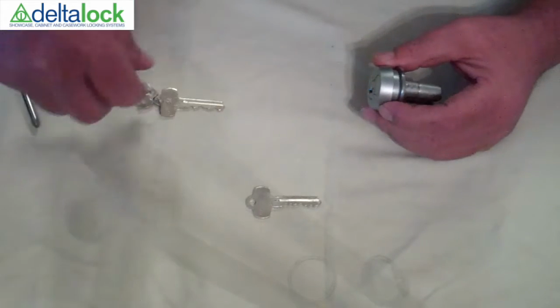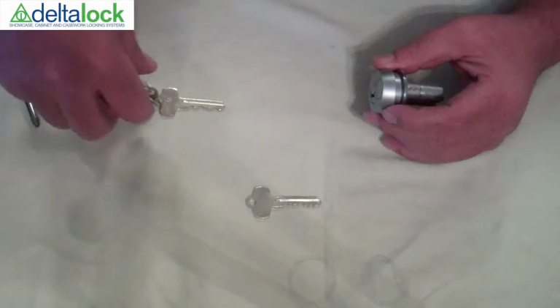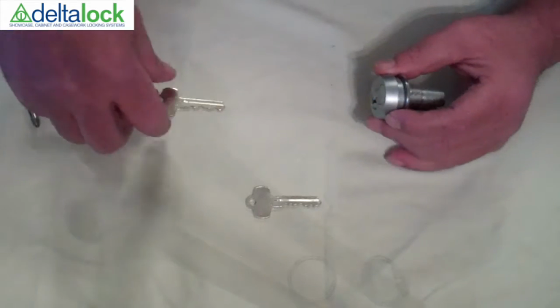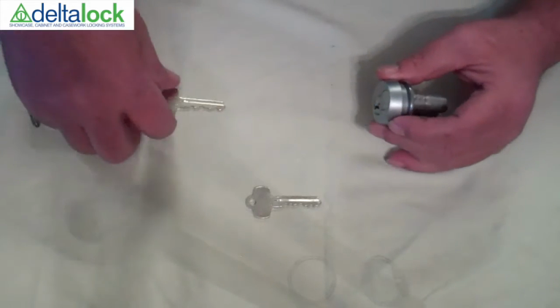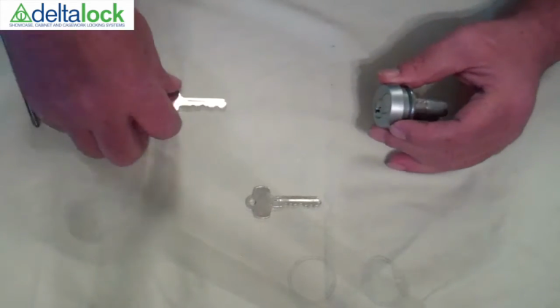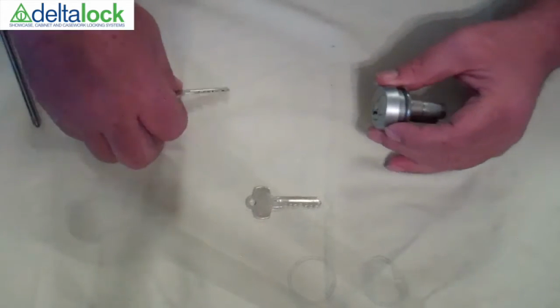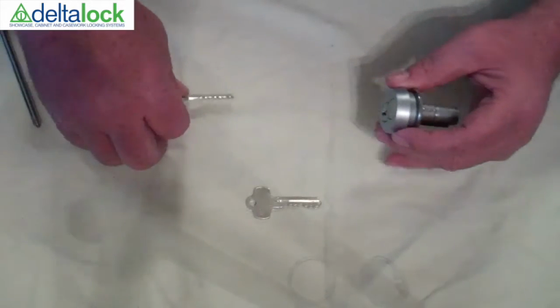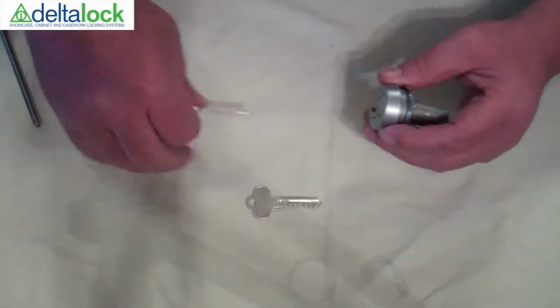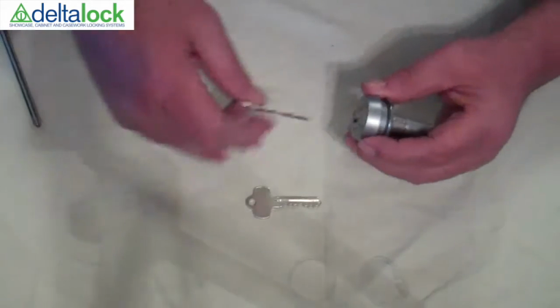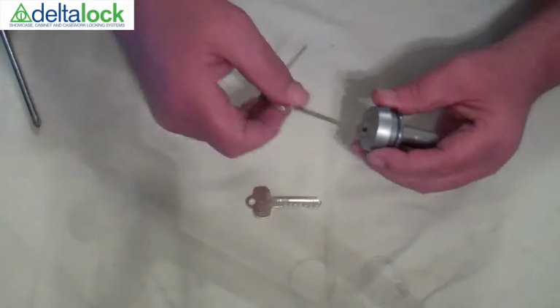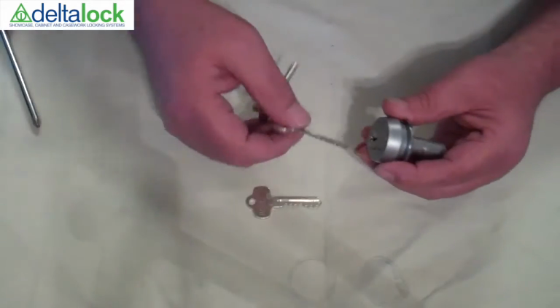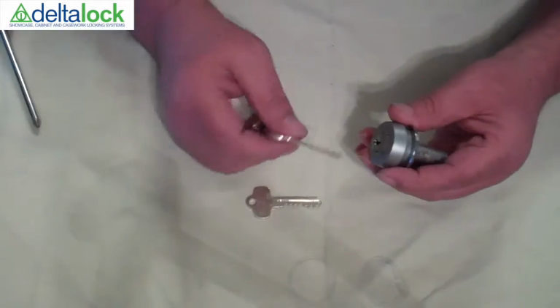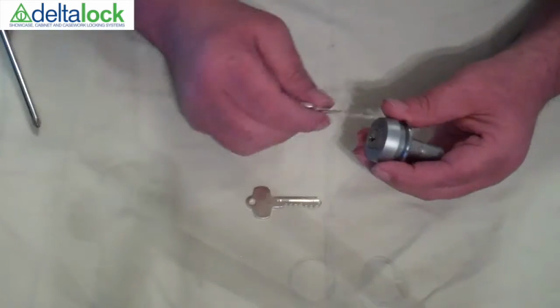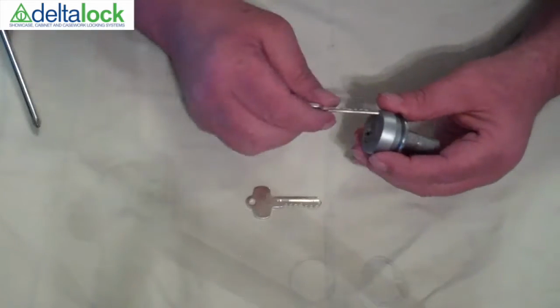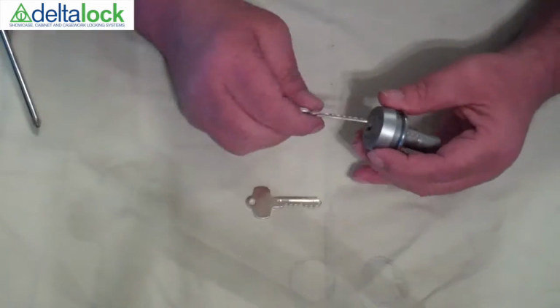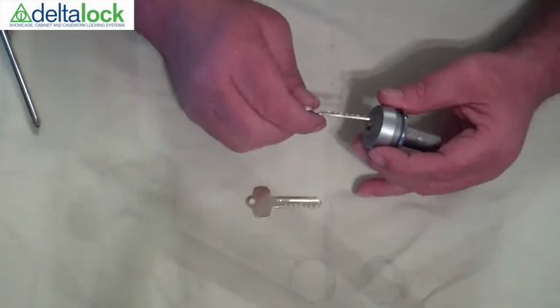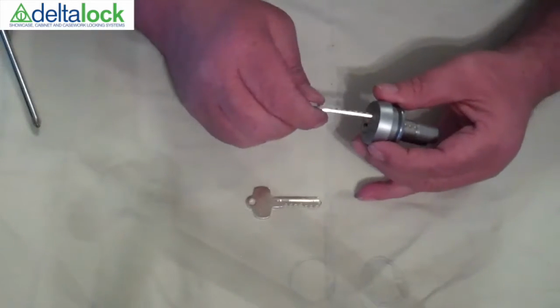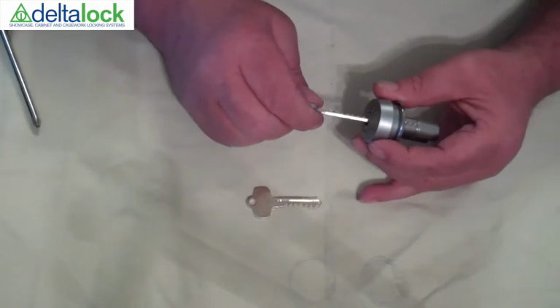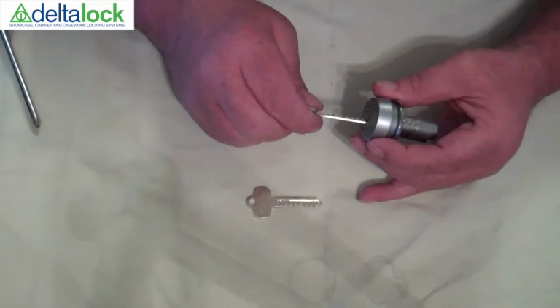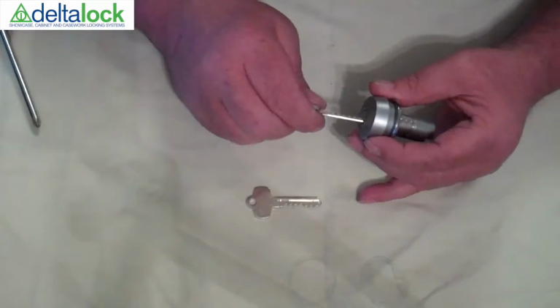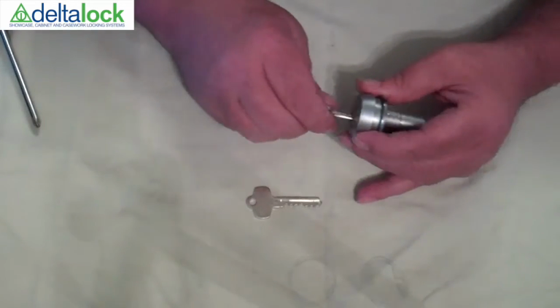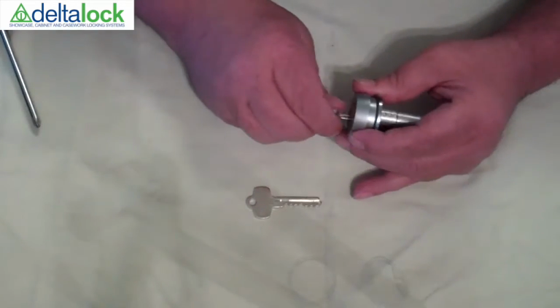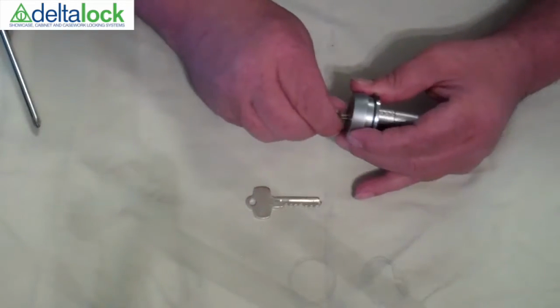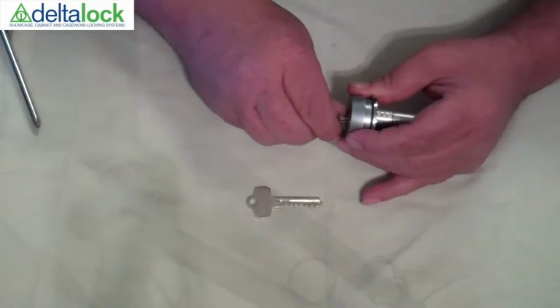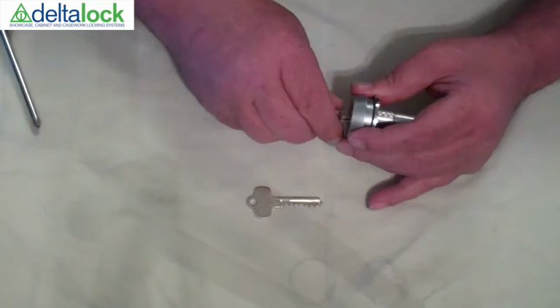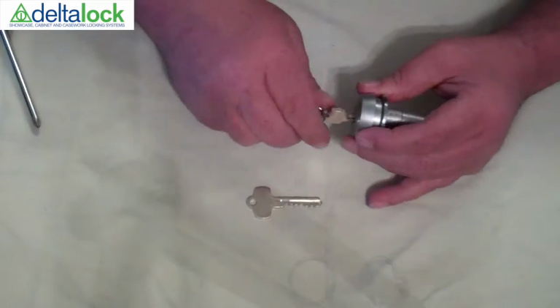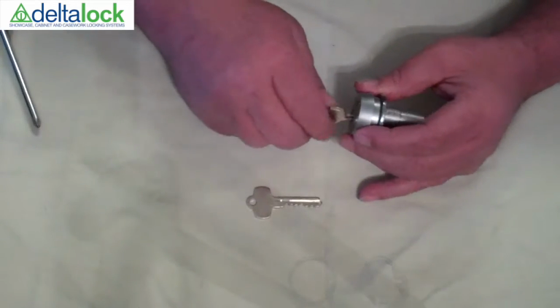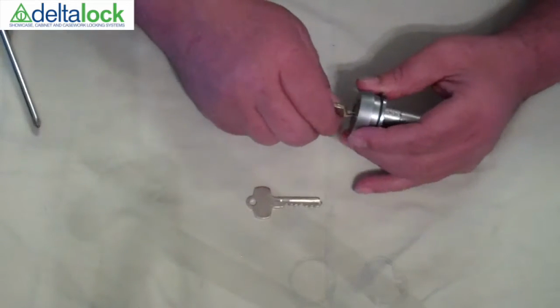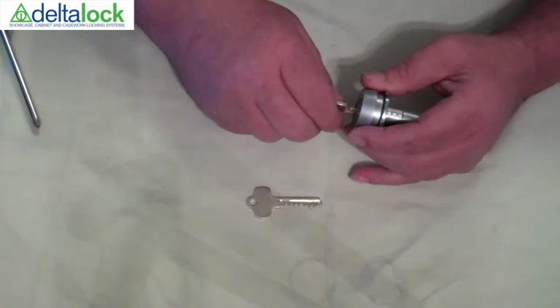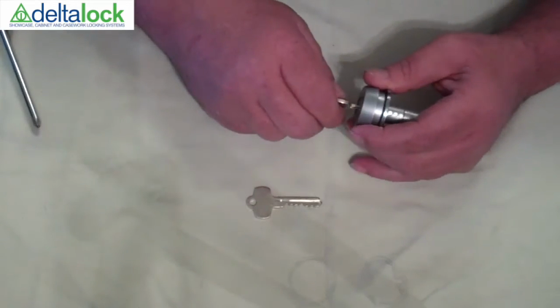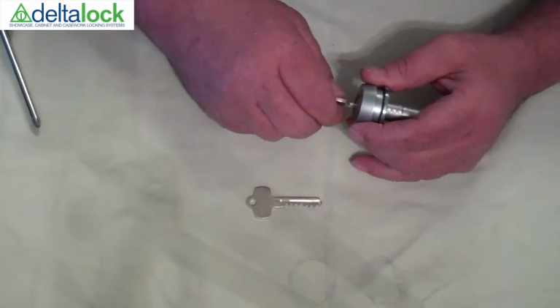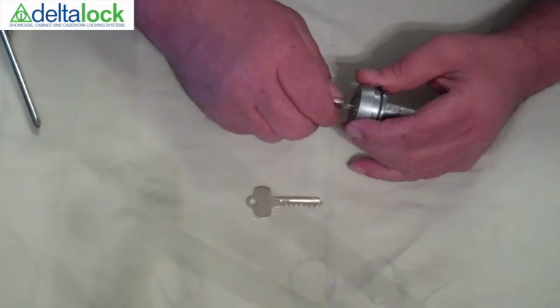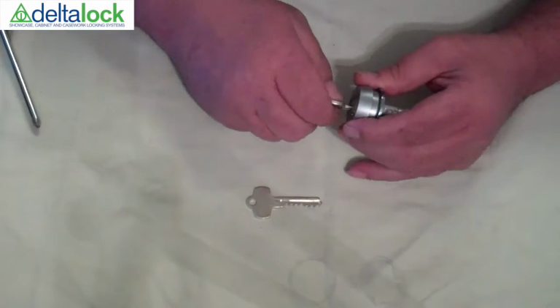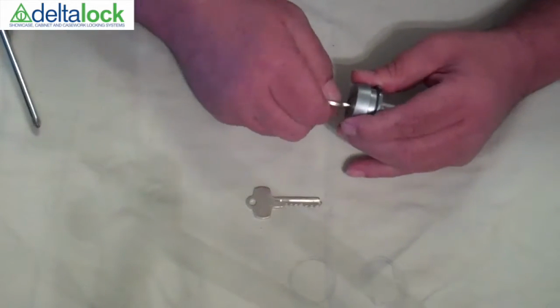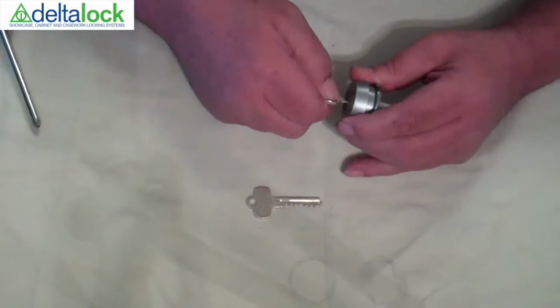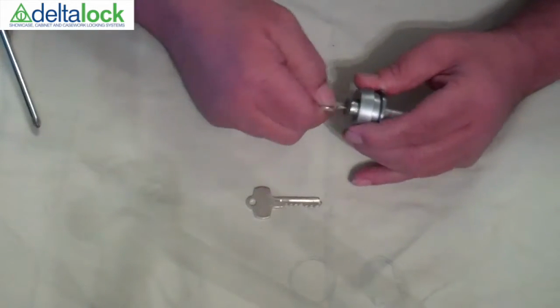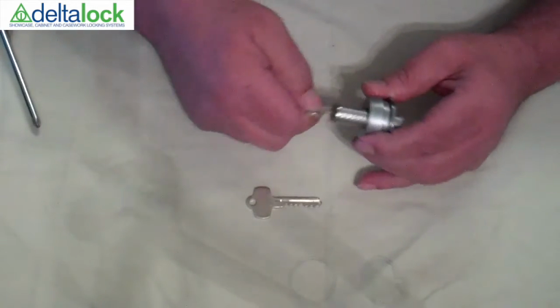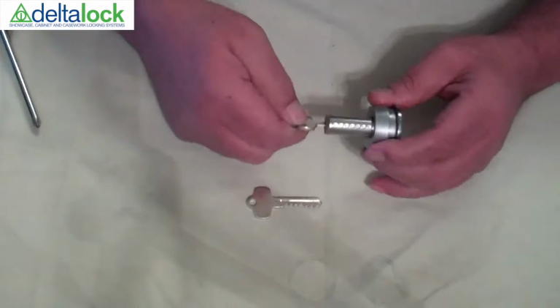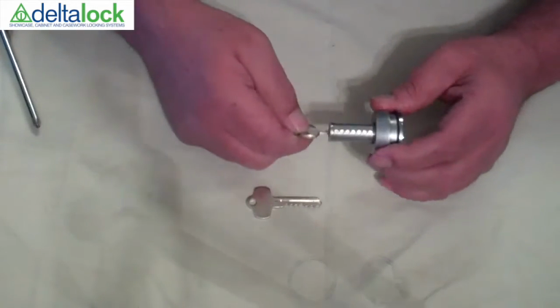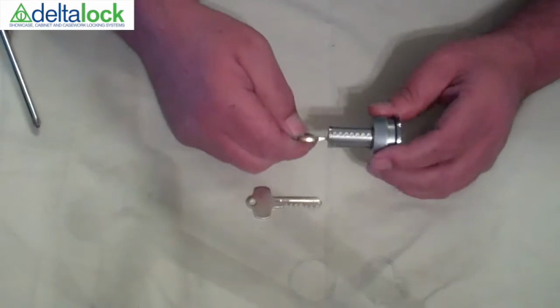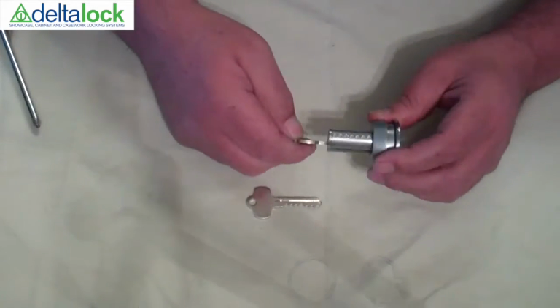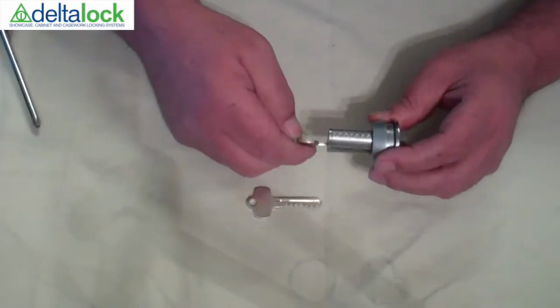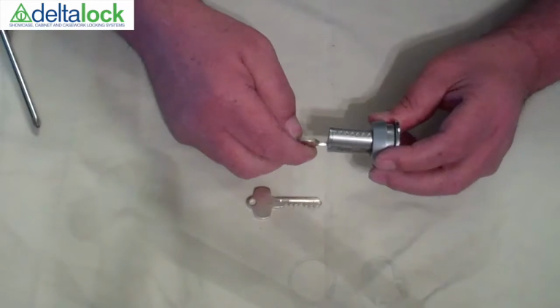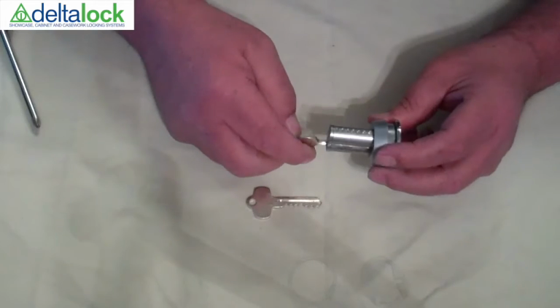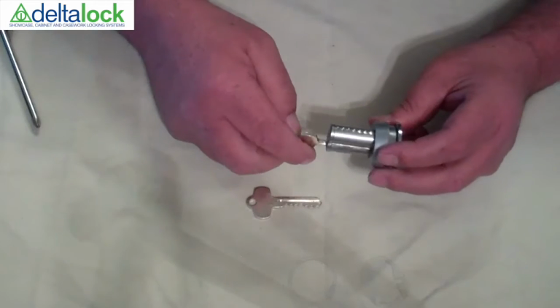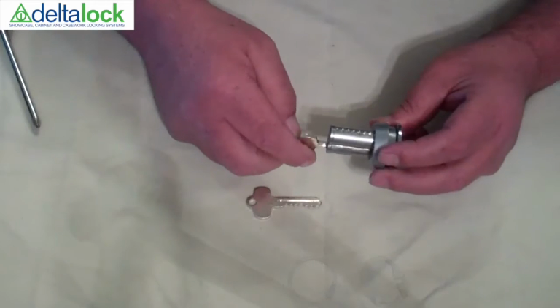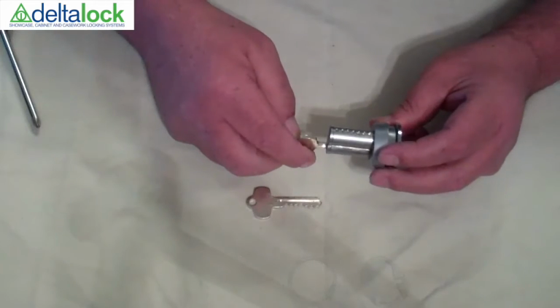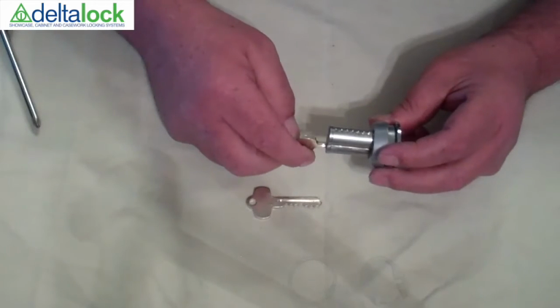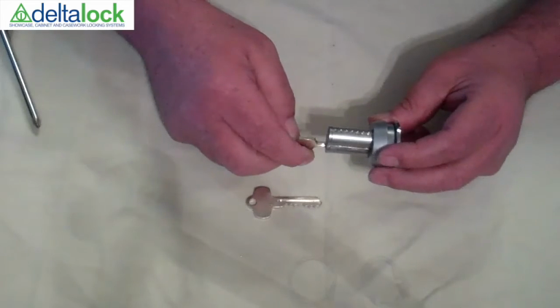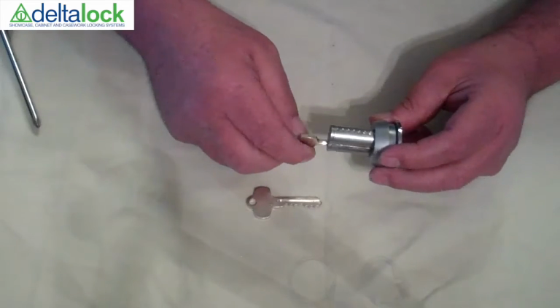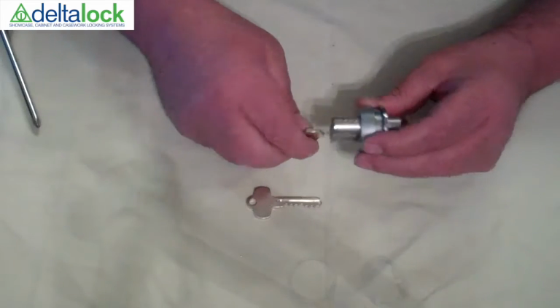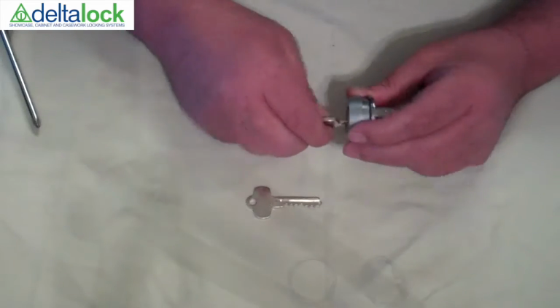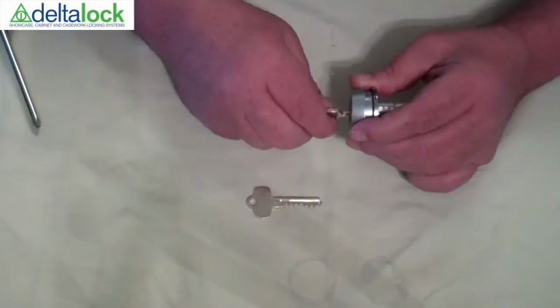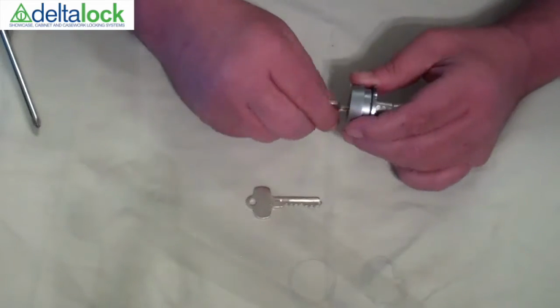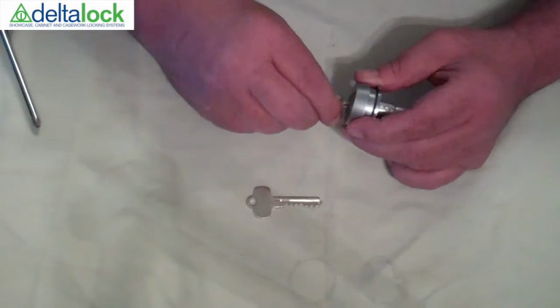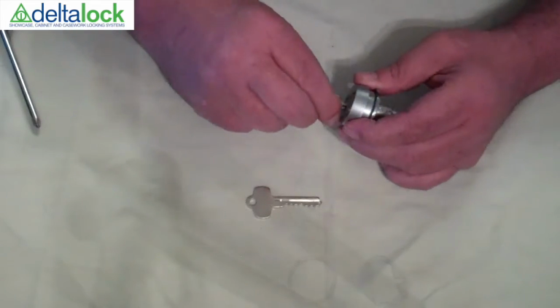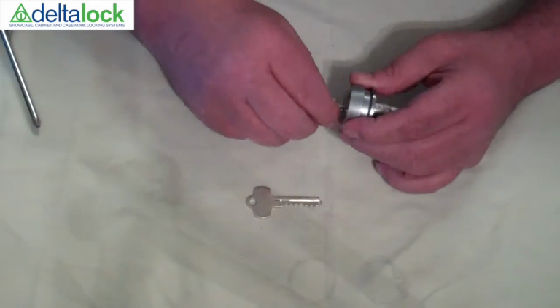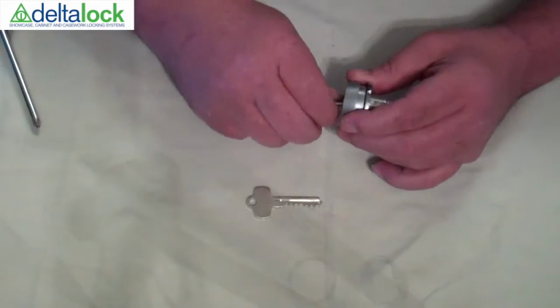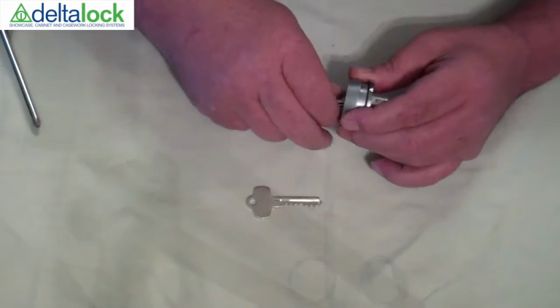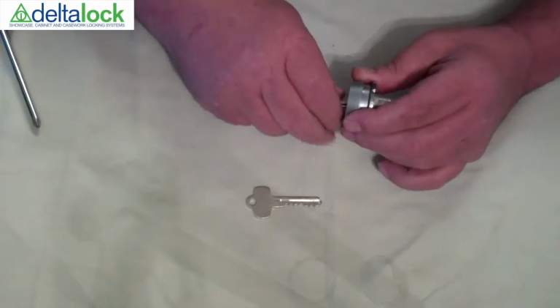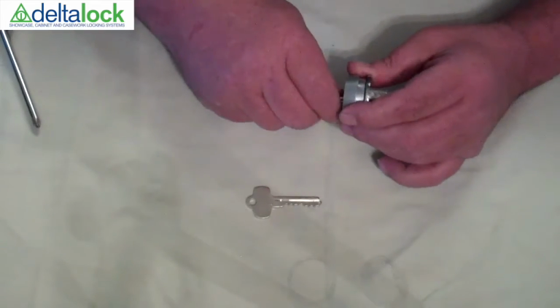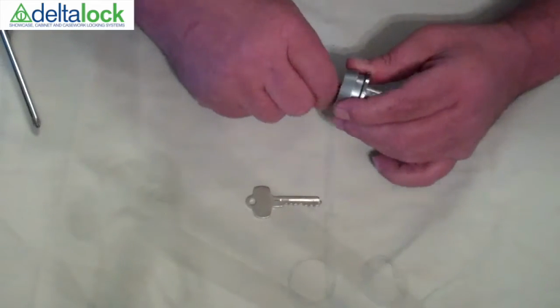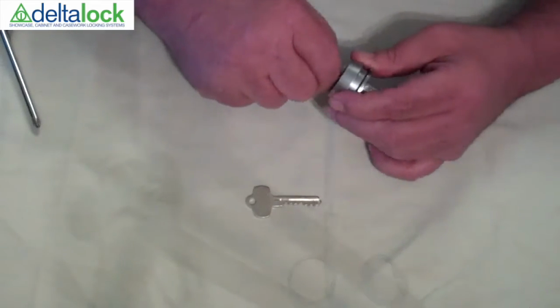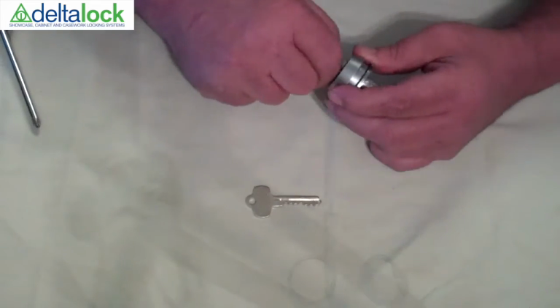In order to operate the lock: open, closed.